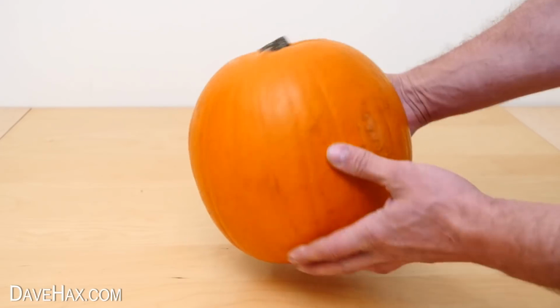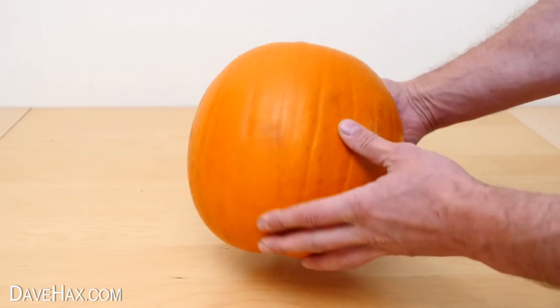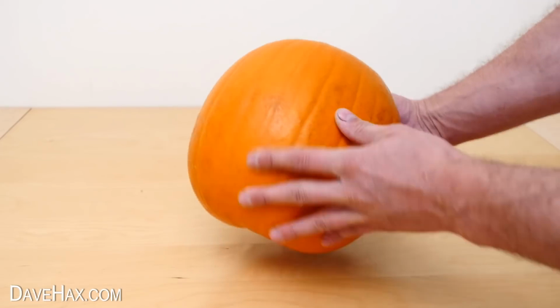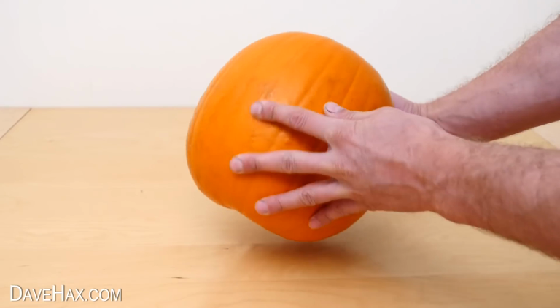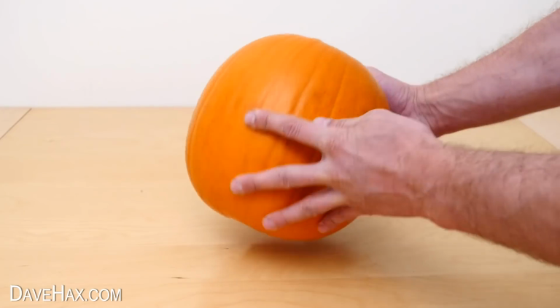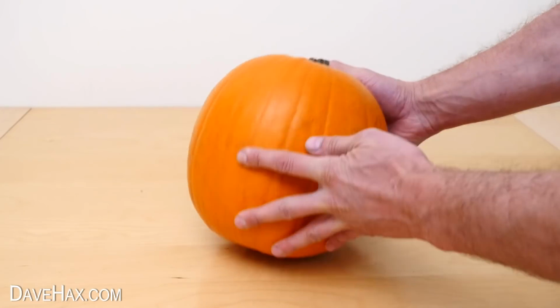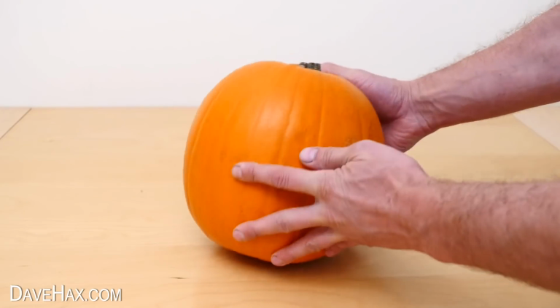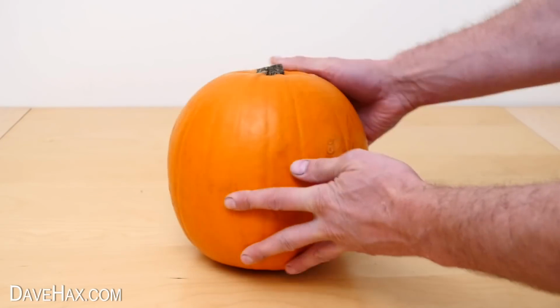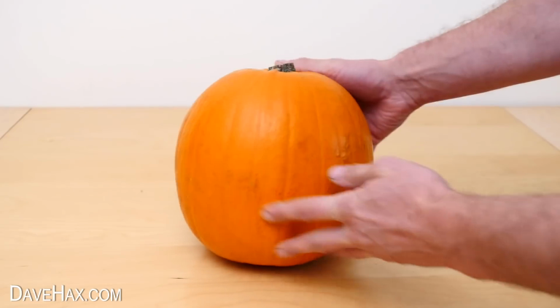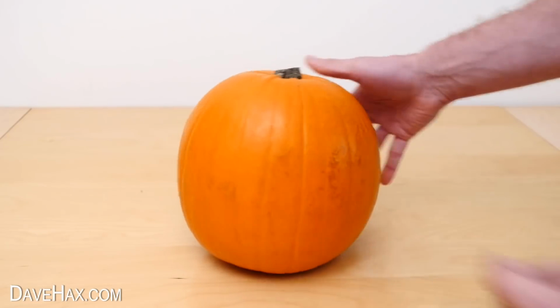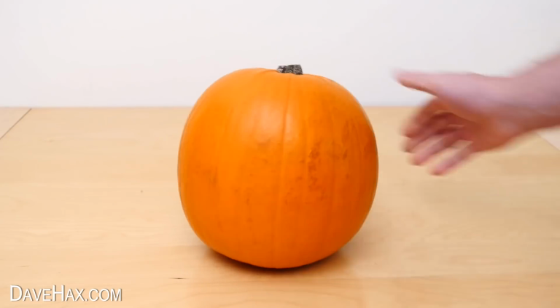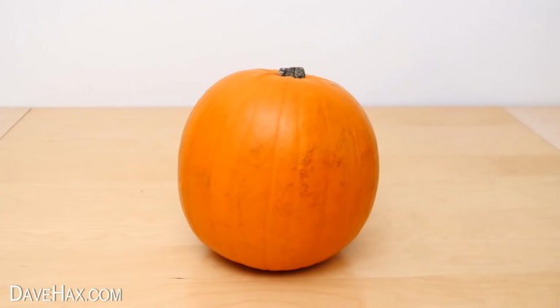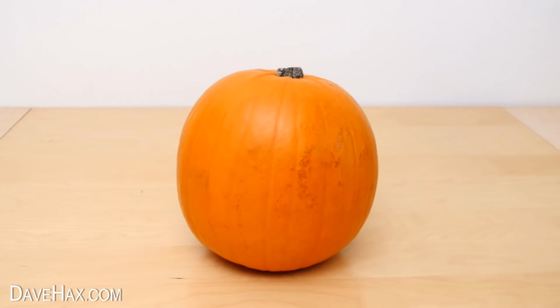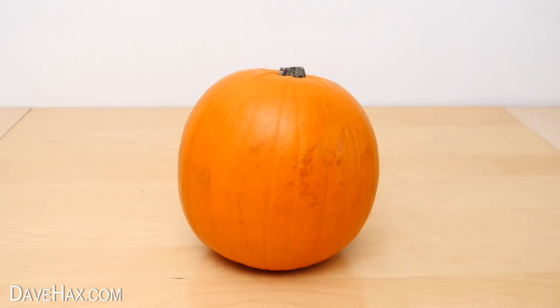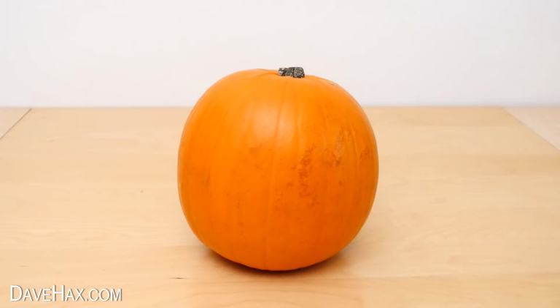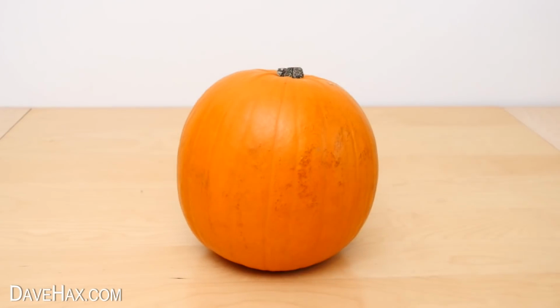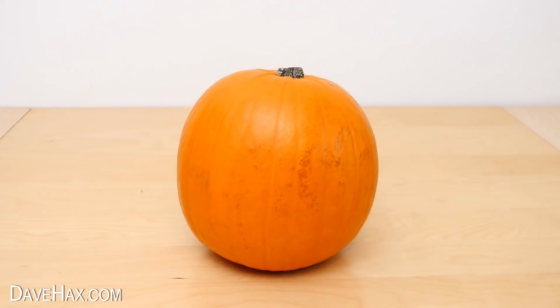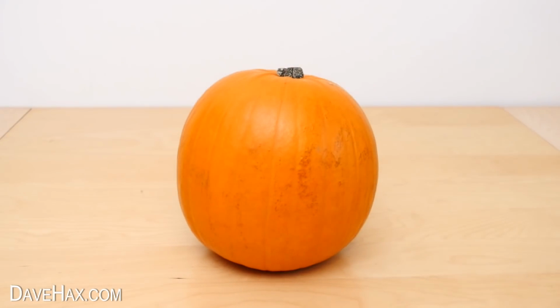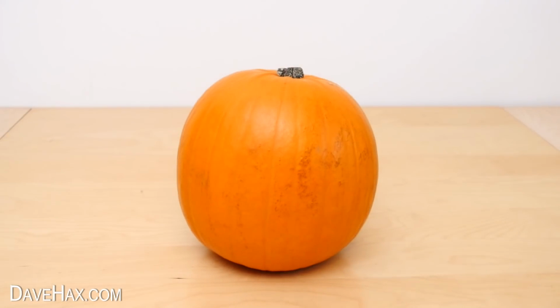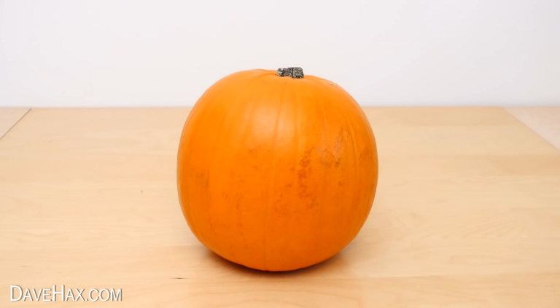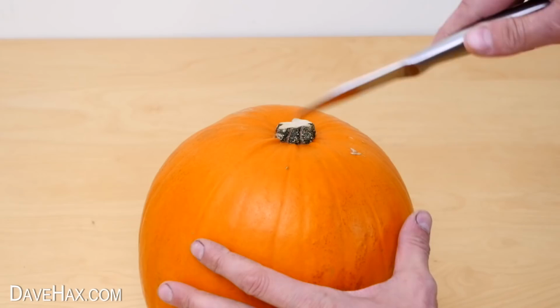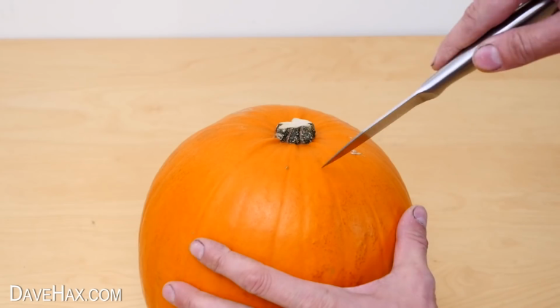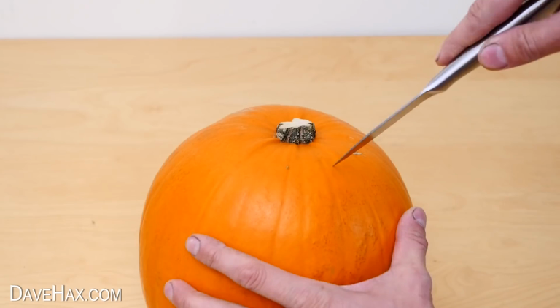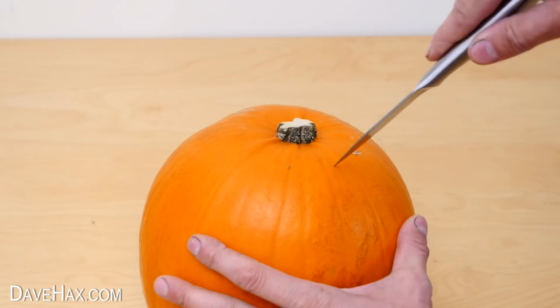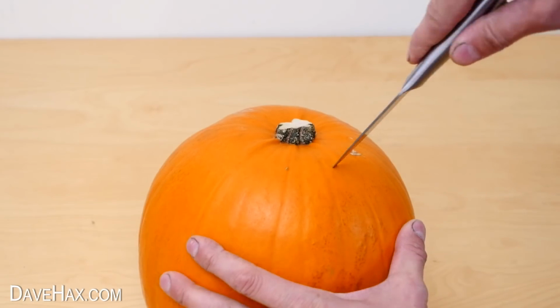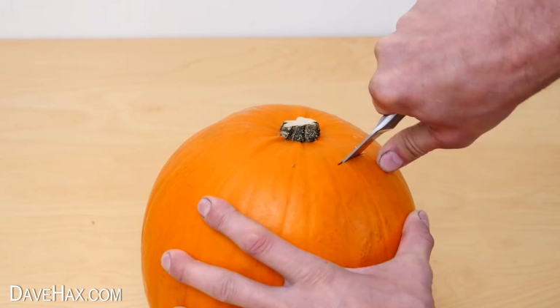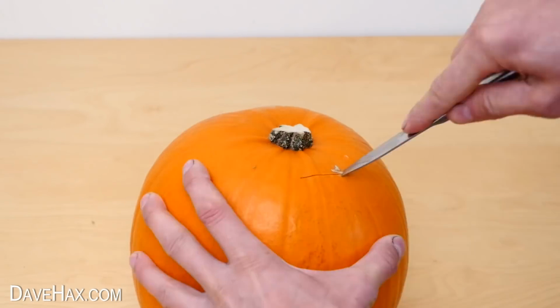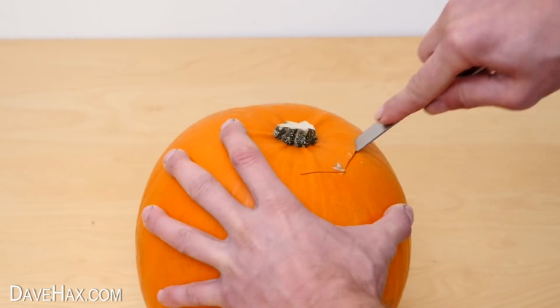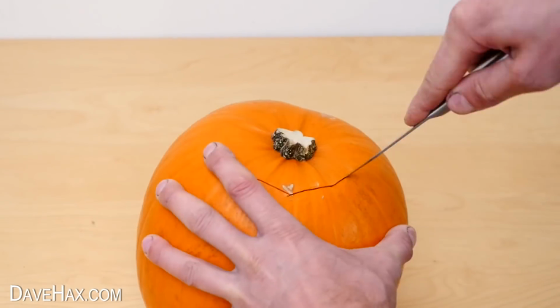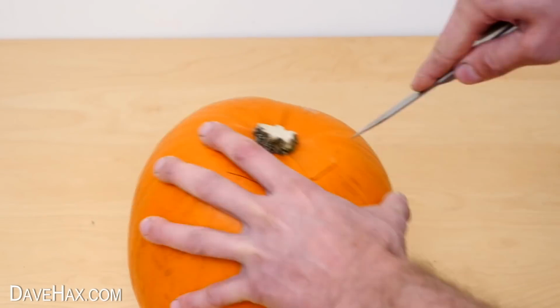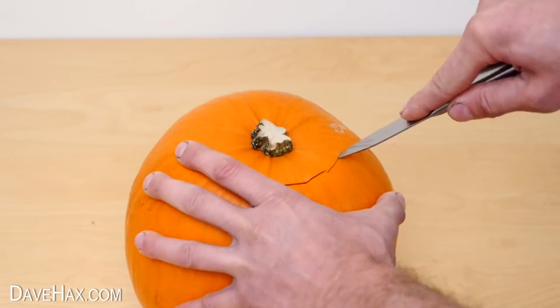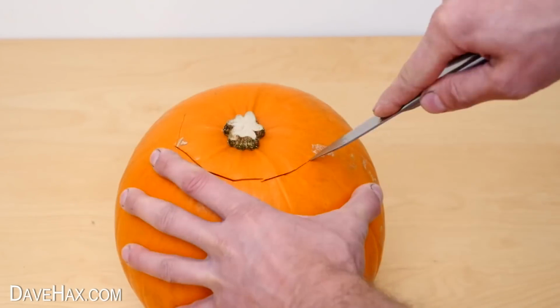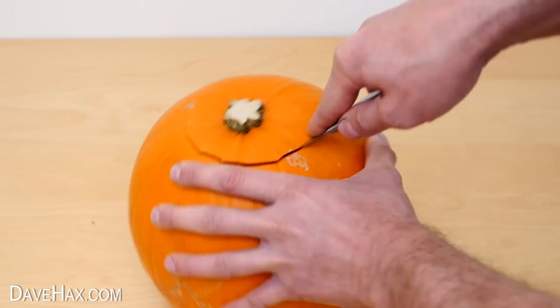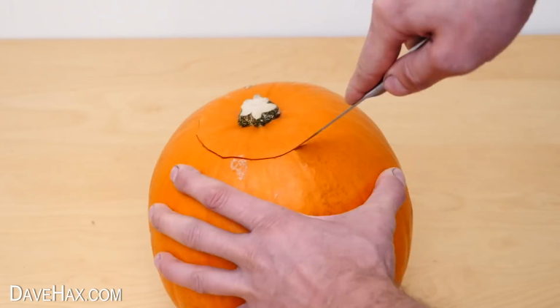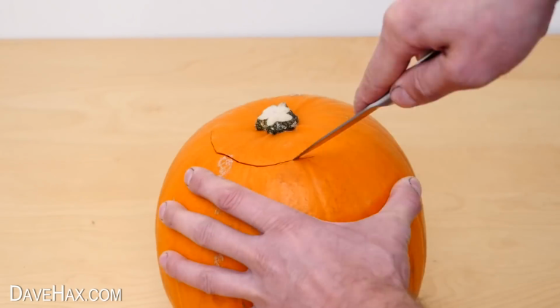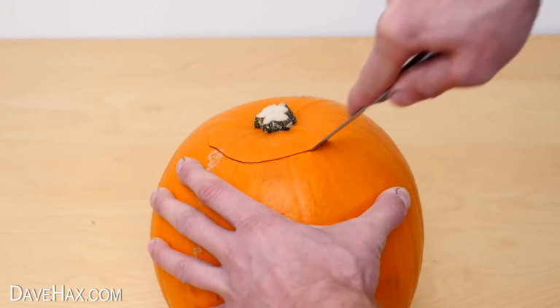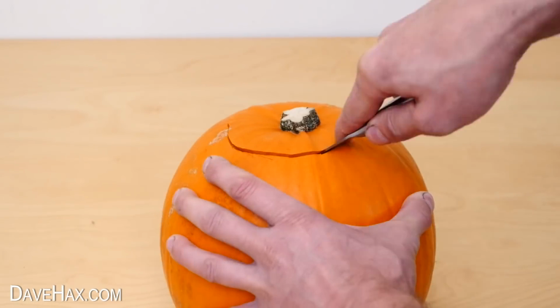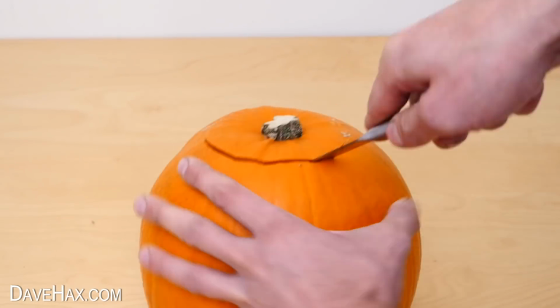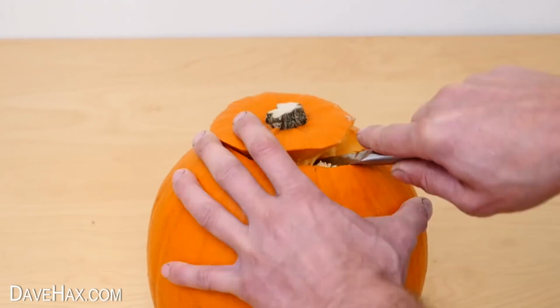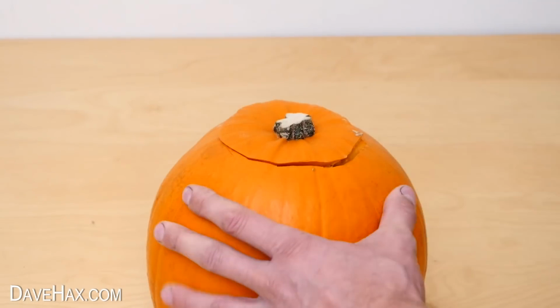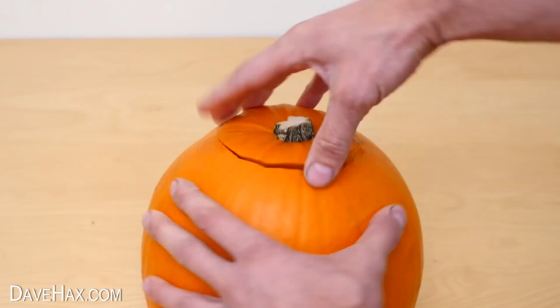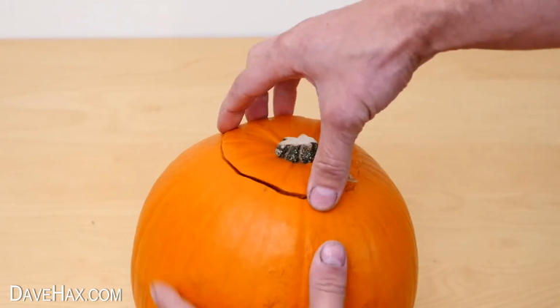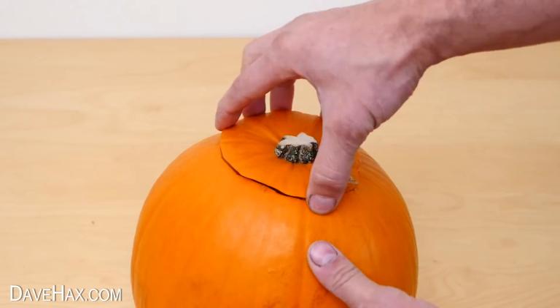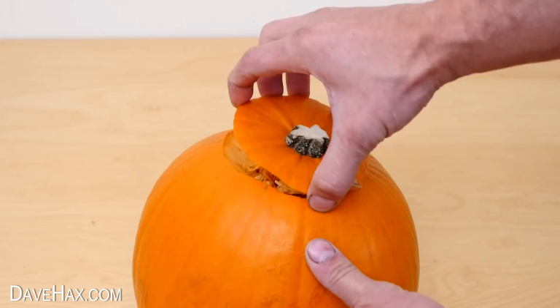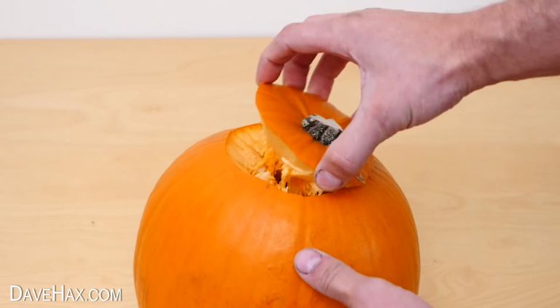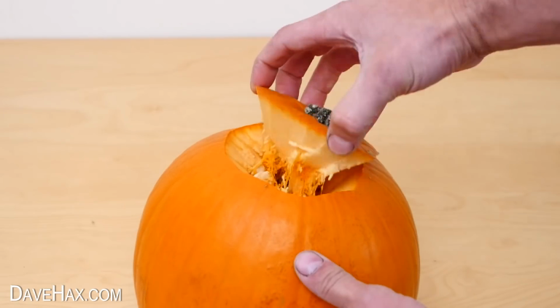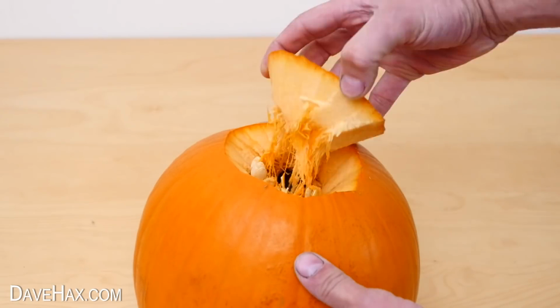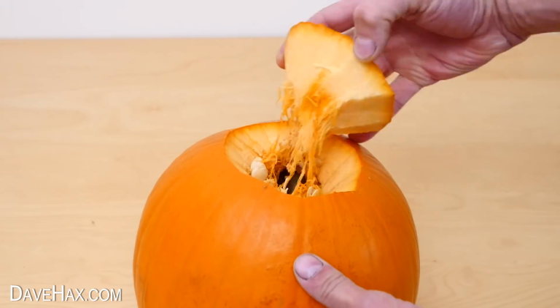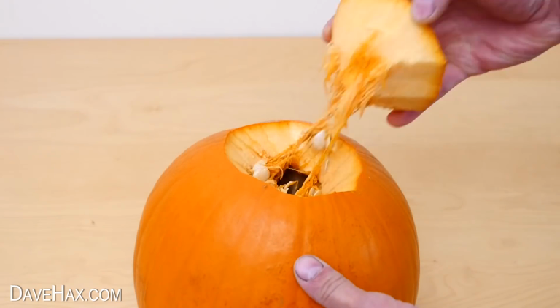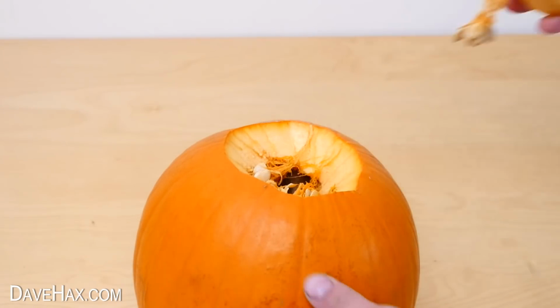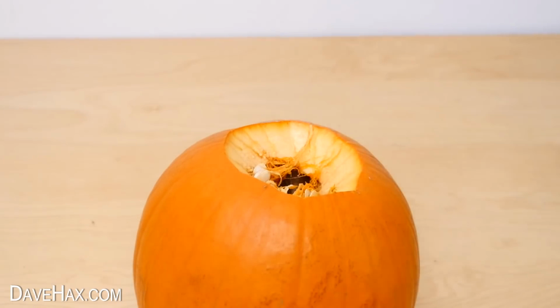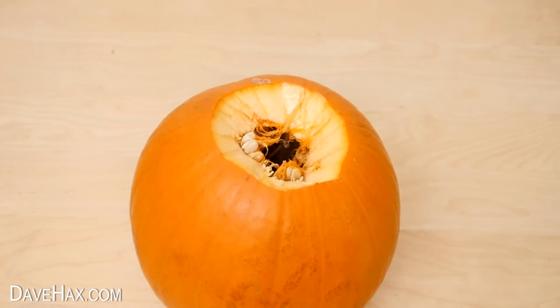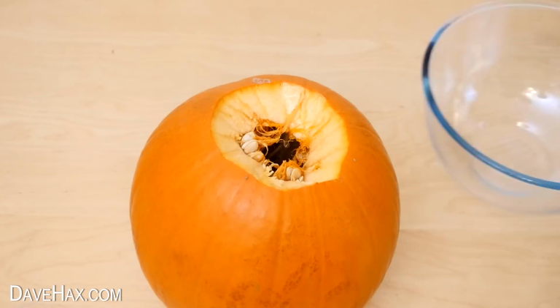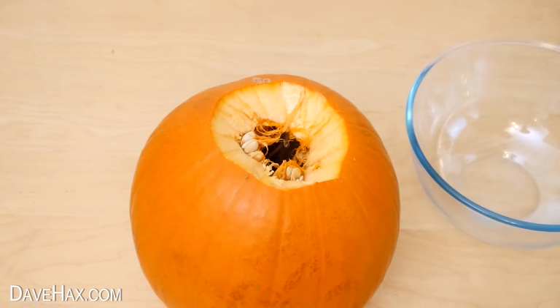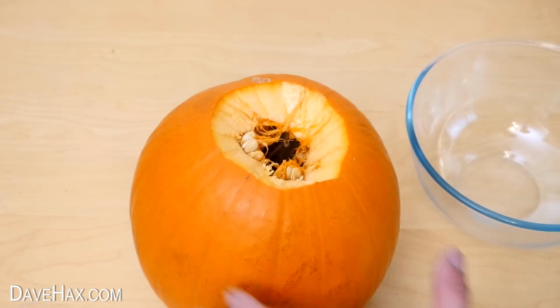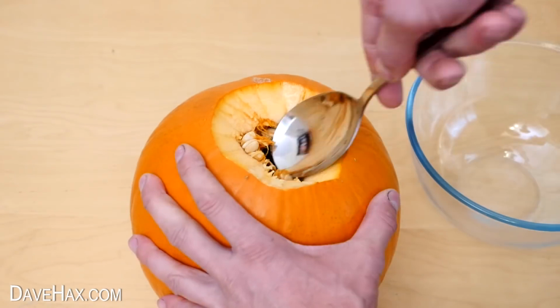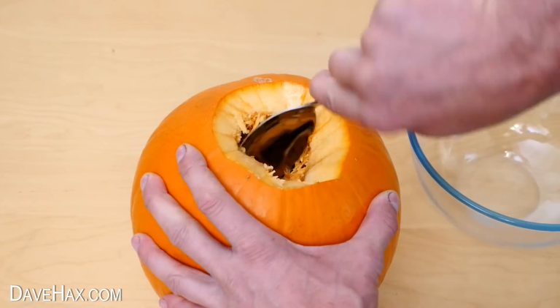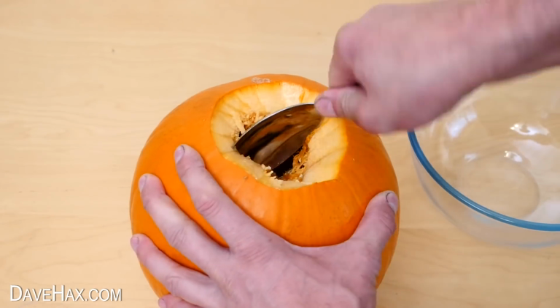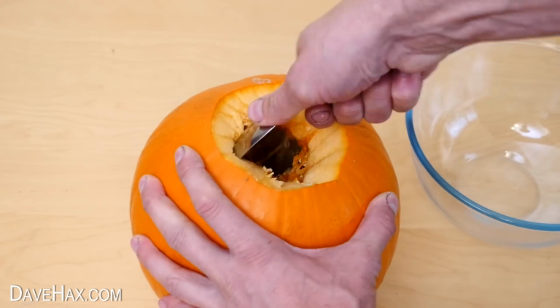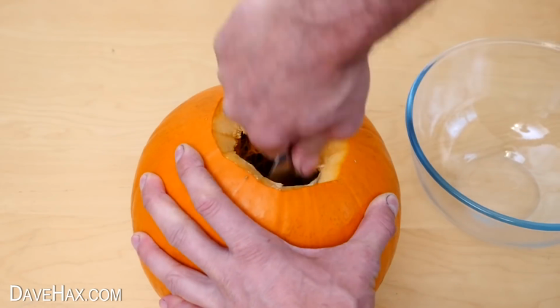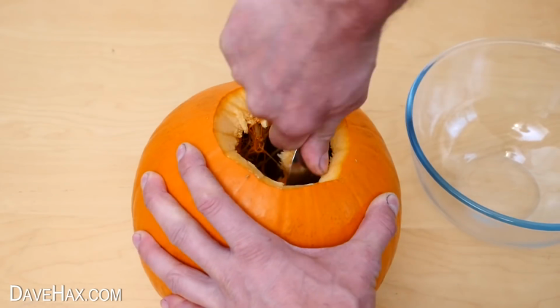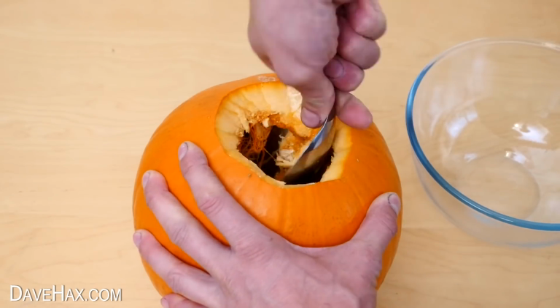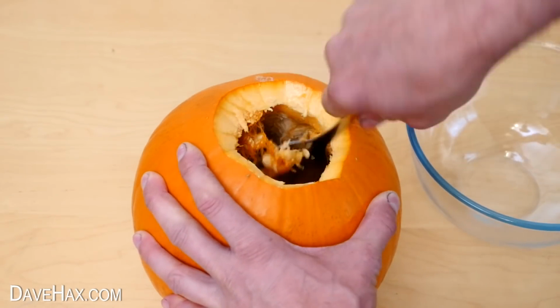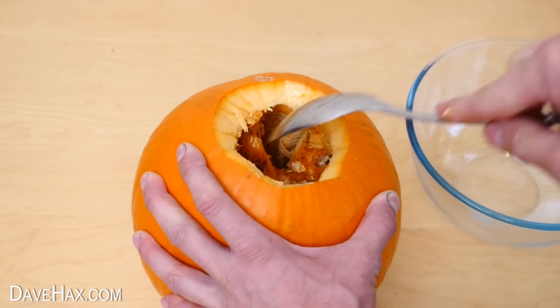So take a pumpkin, carefully cut off the top, and clean out the contents.